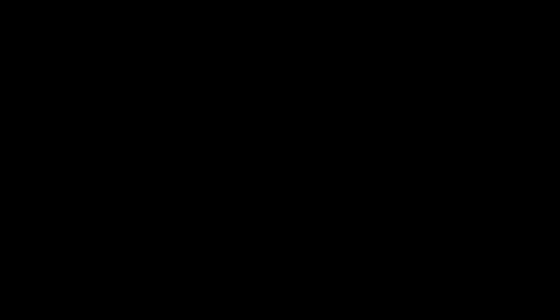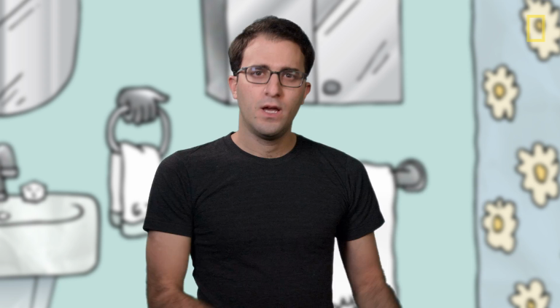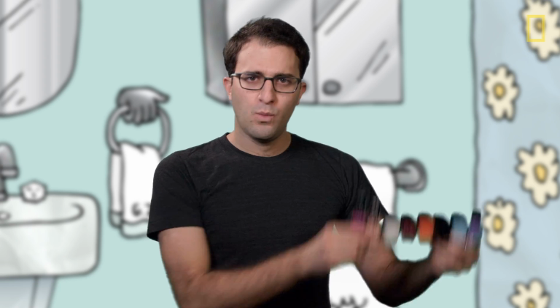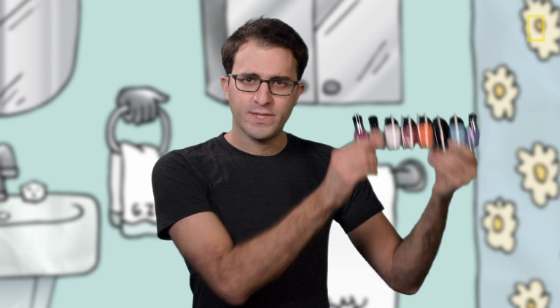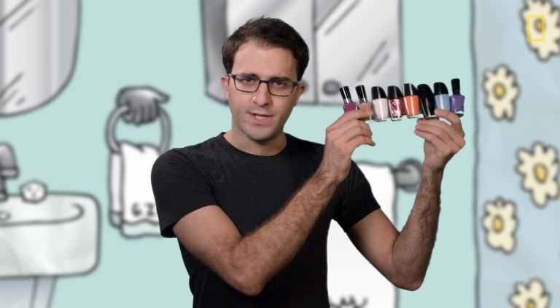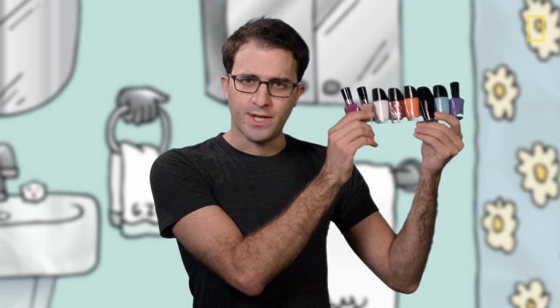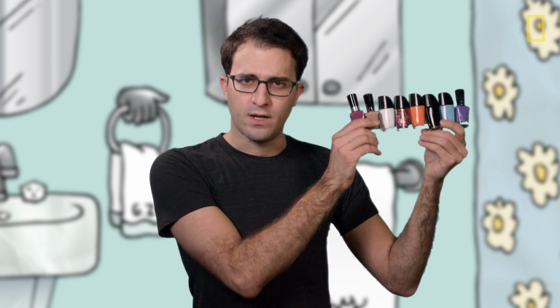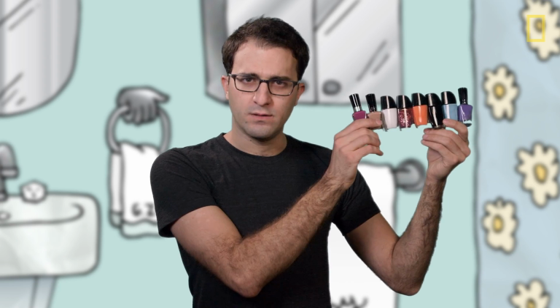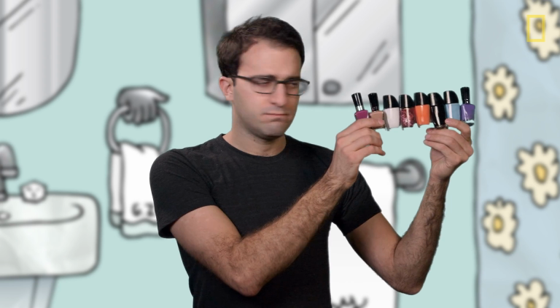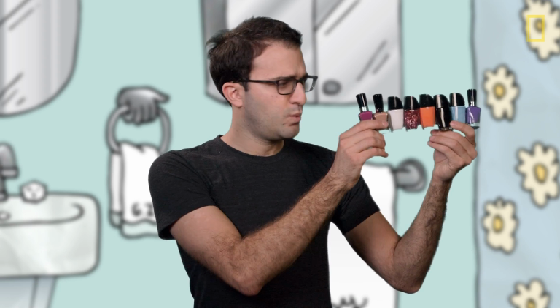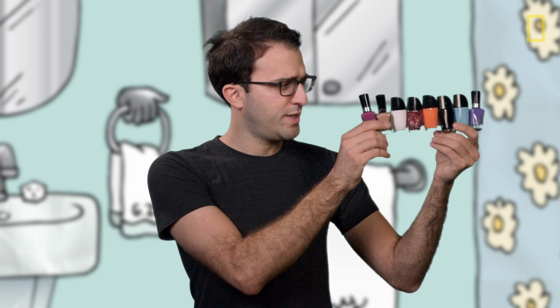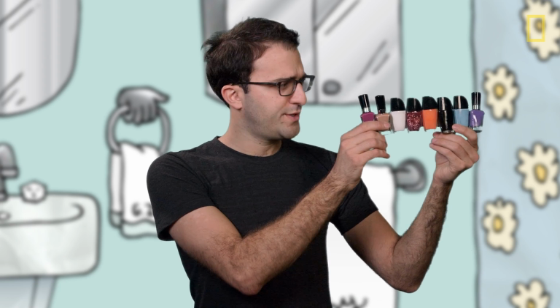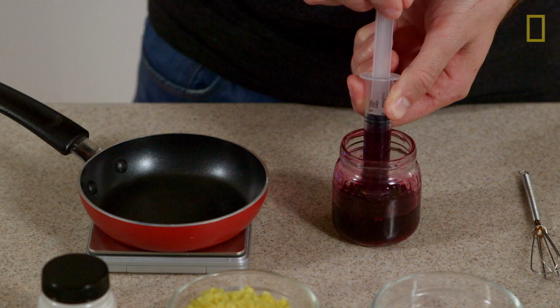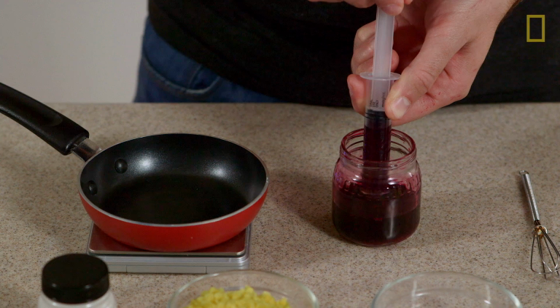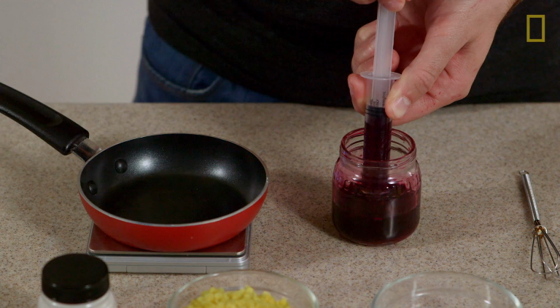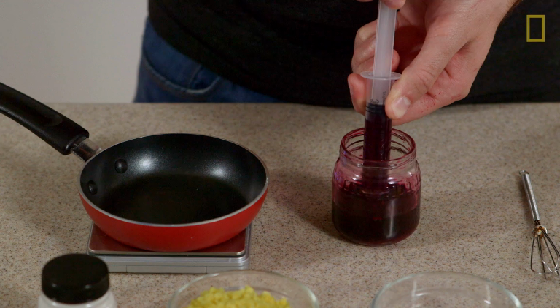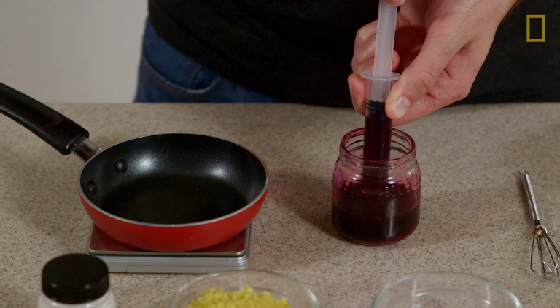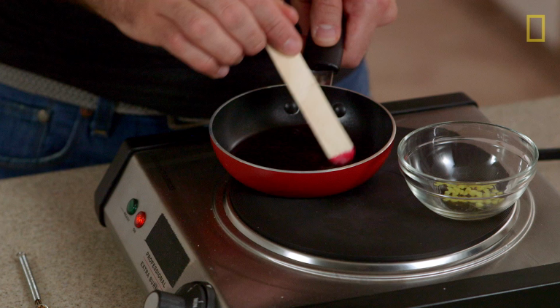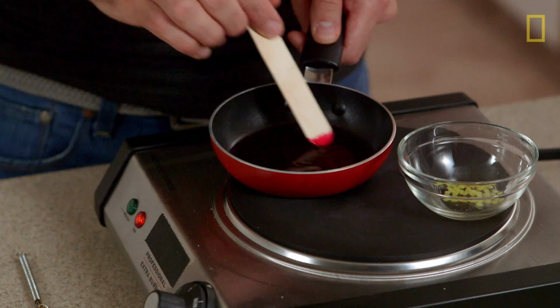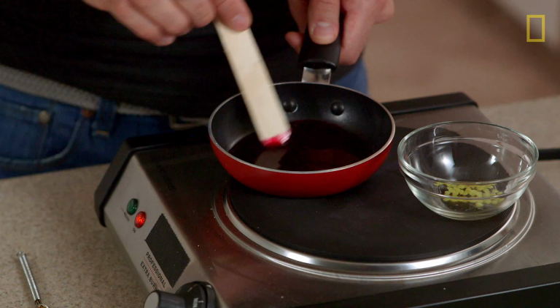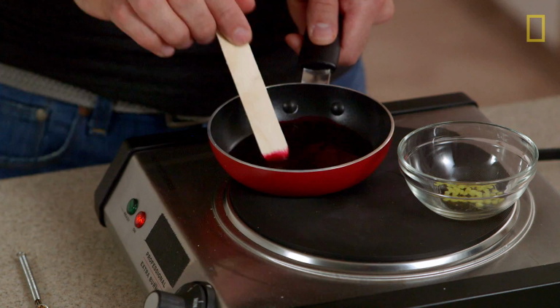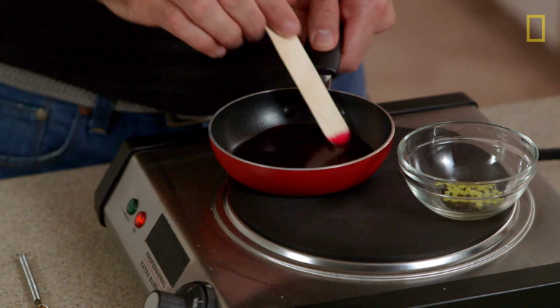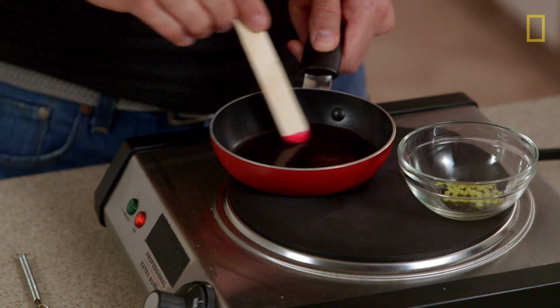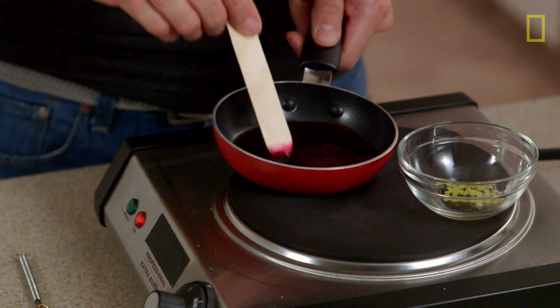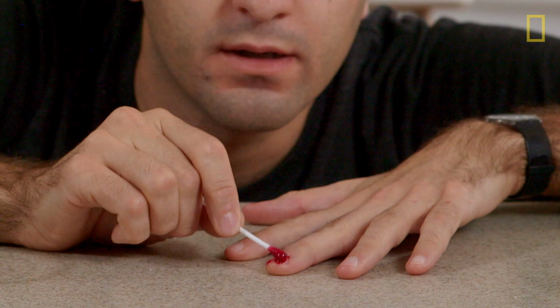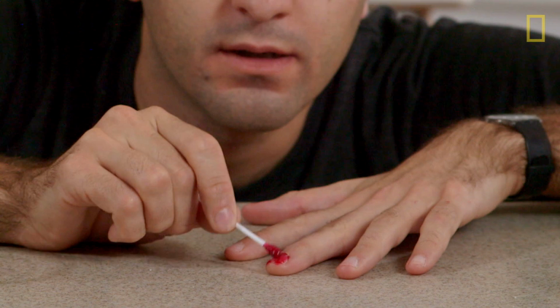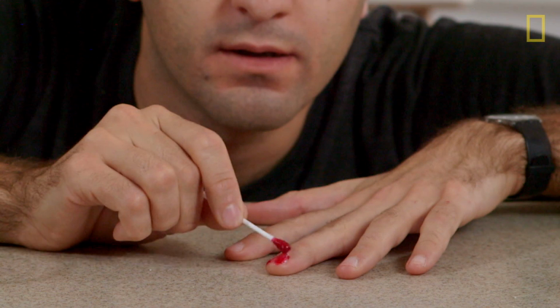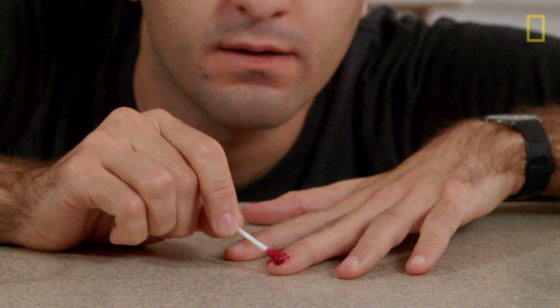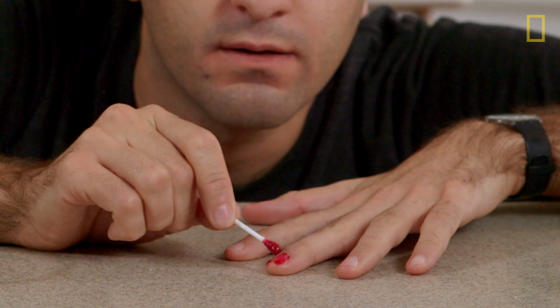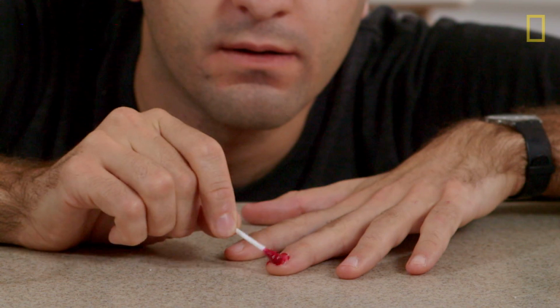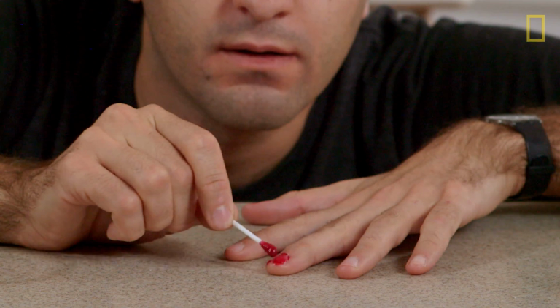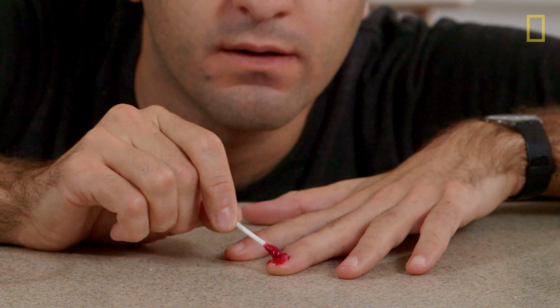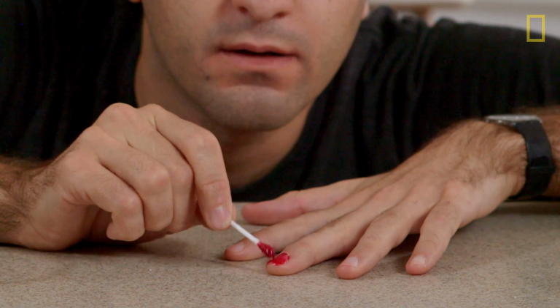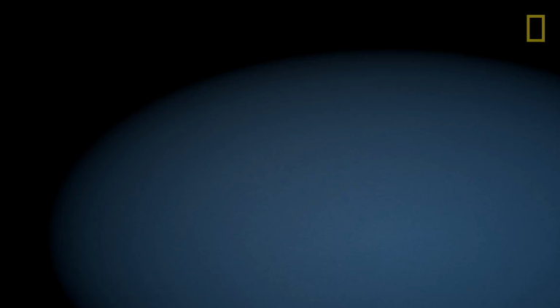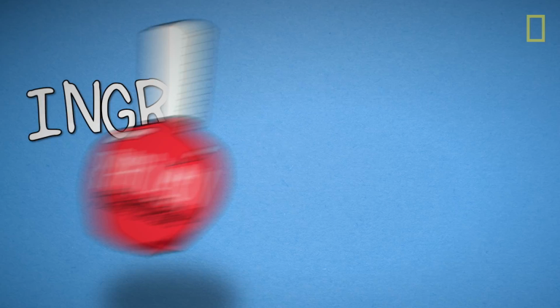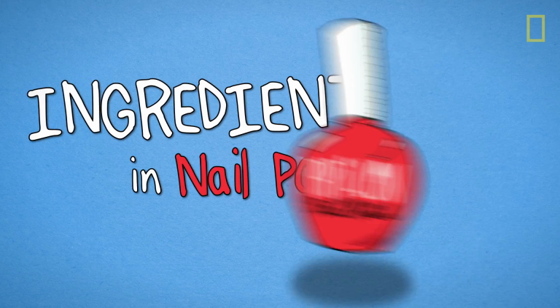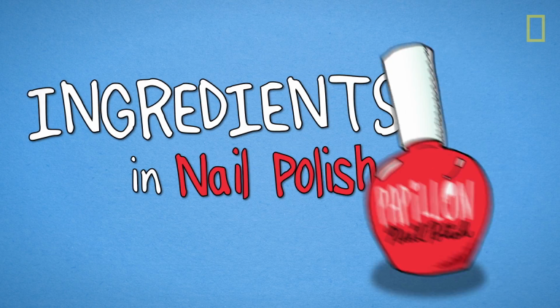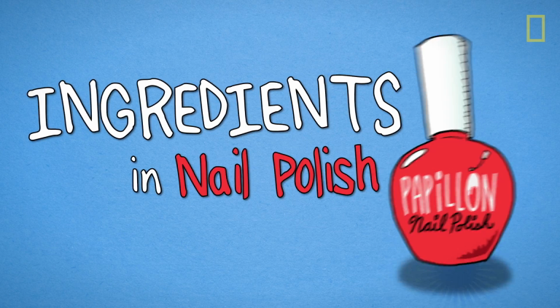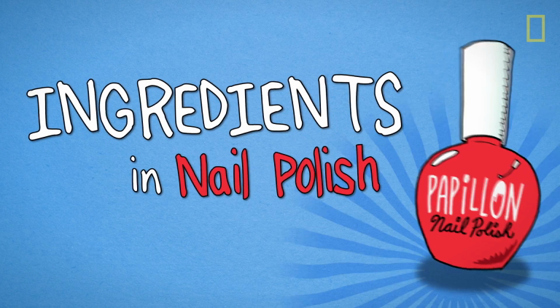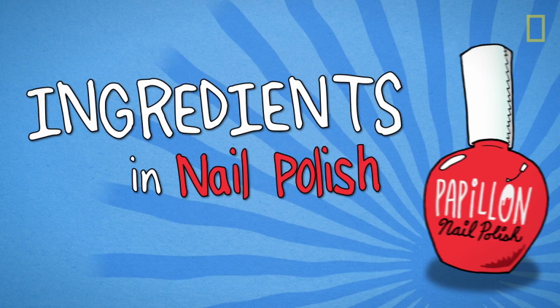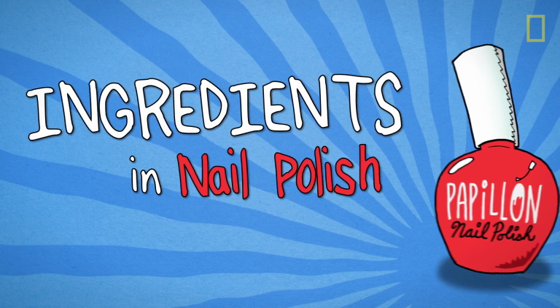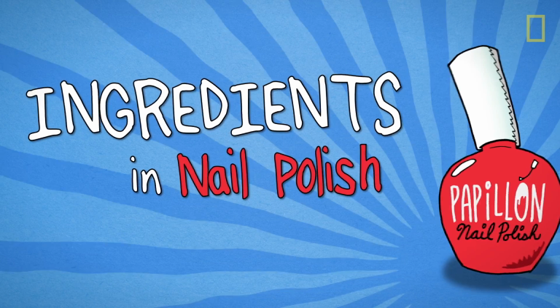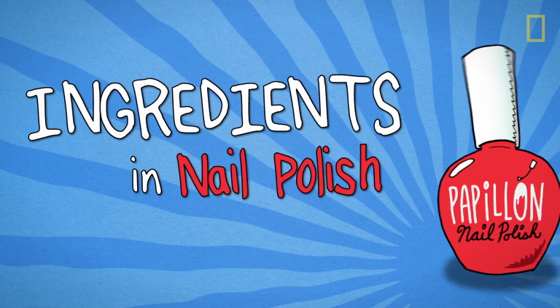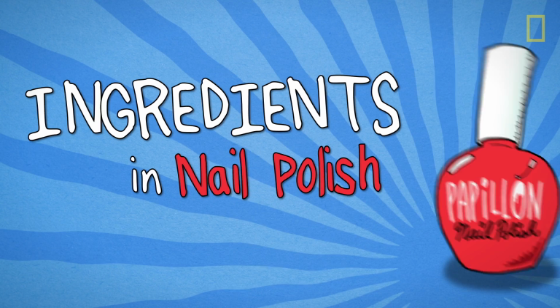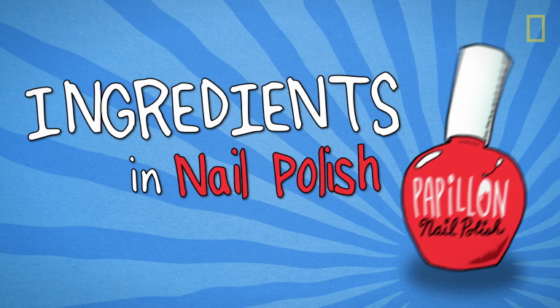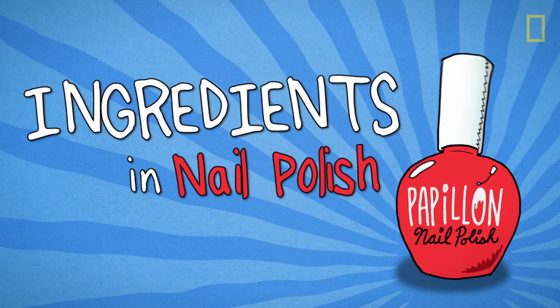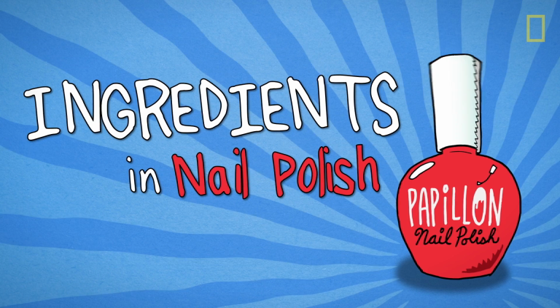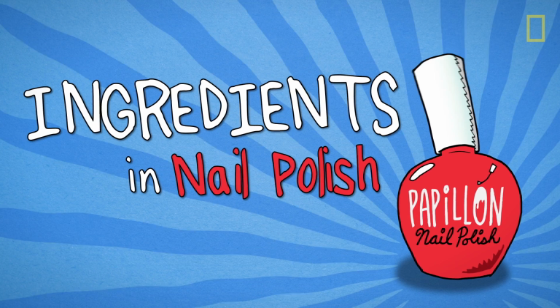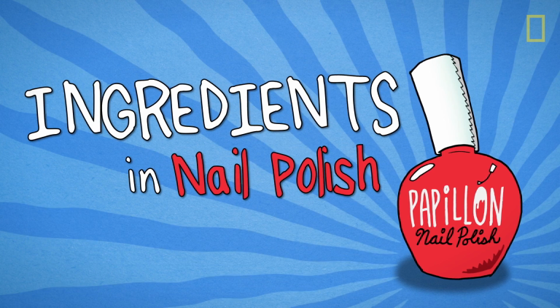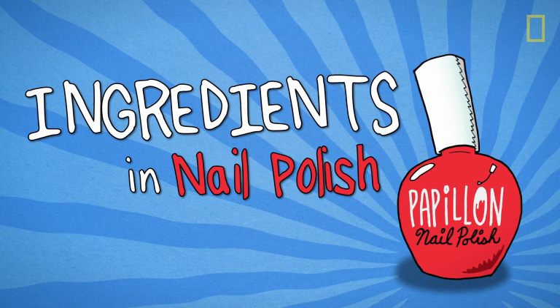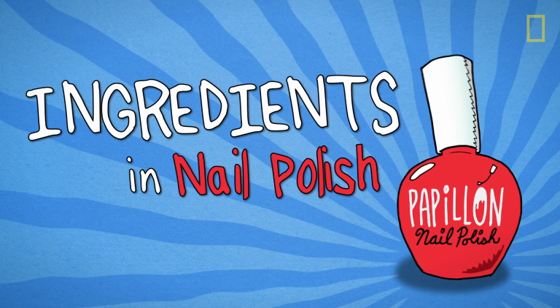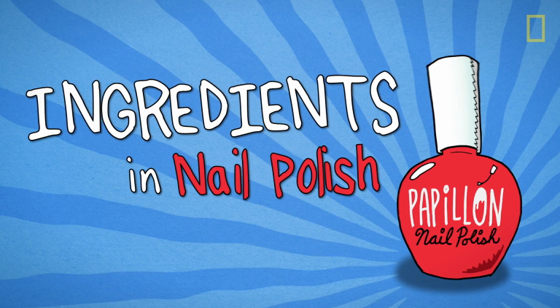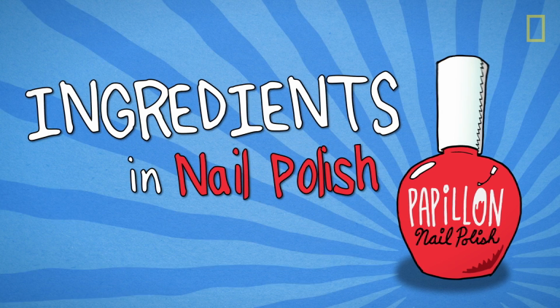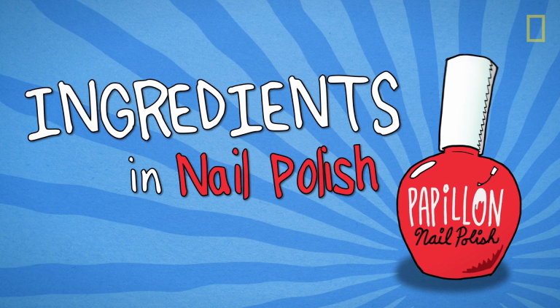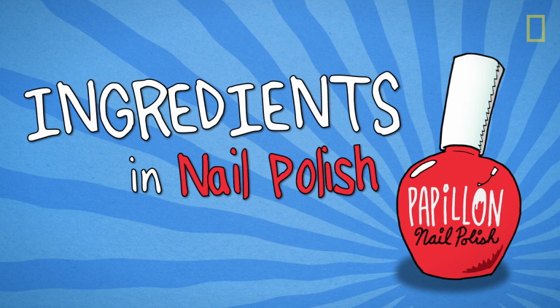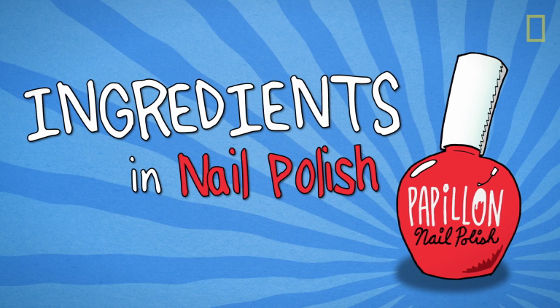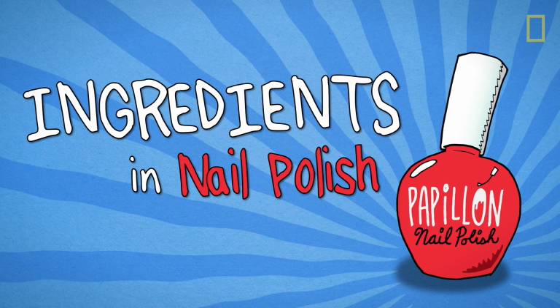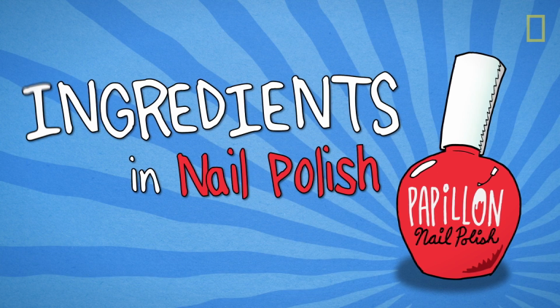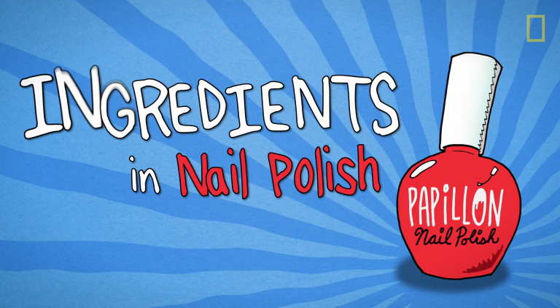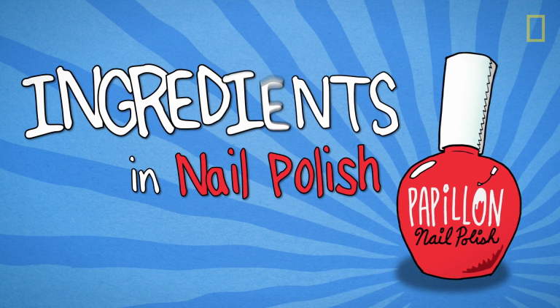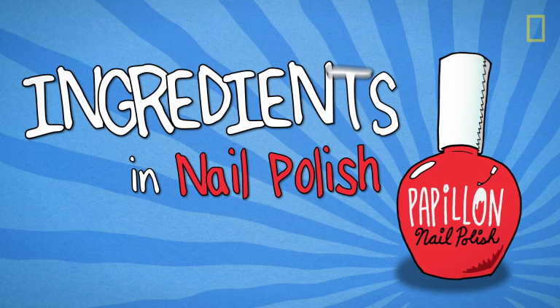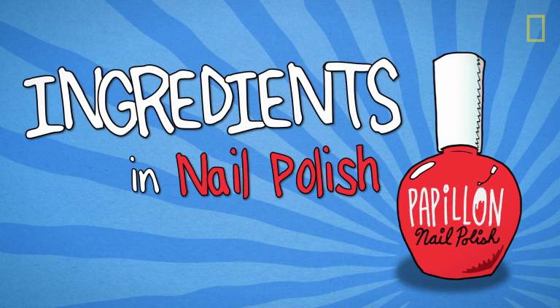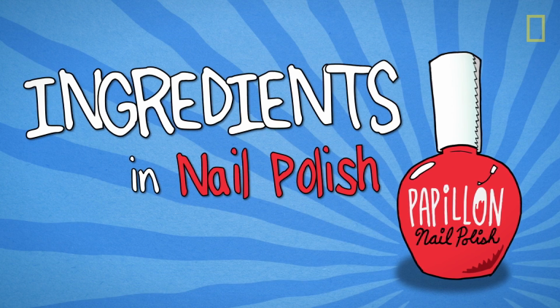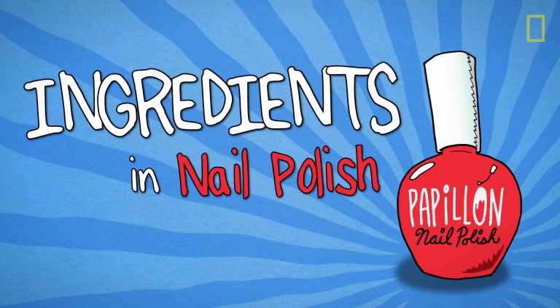What's in here? What does it do? And can I make it from scratch? It's the stuff inside your stuff! Ingredients.